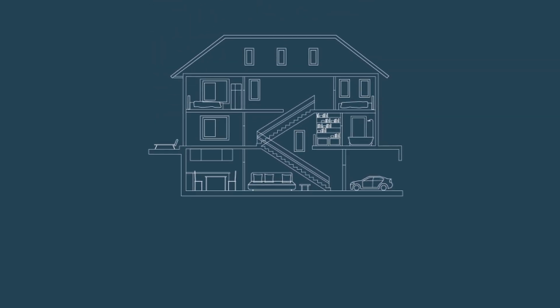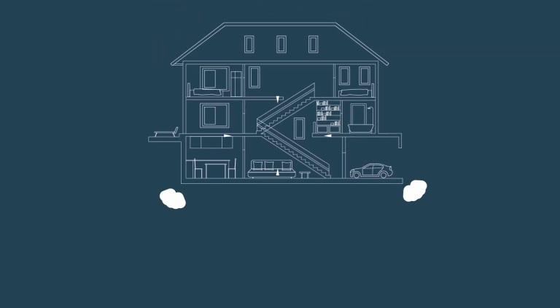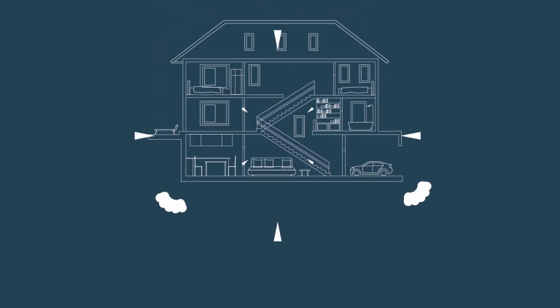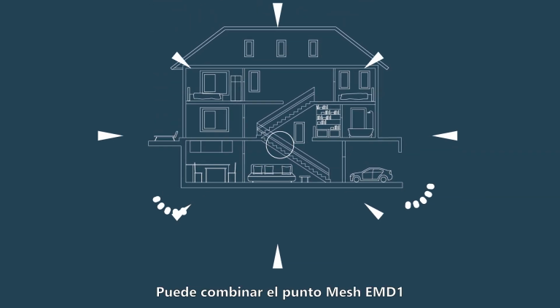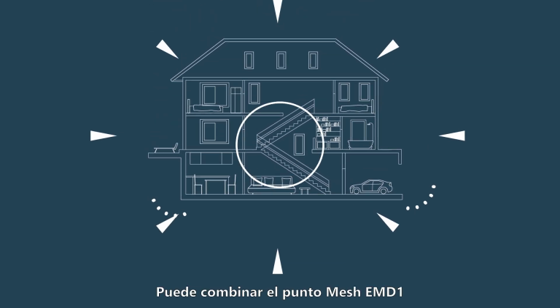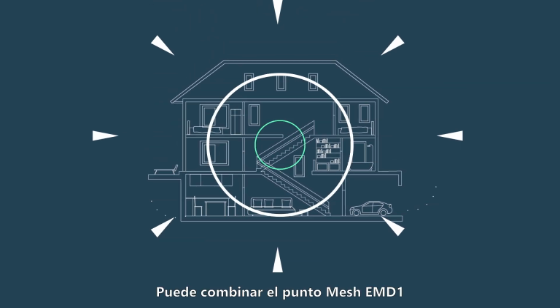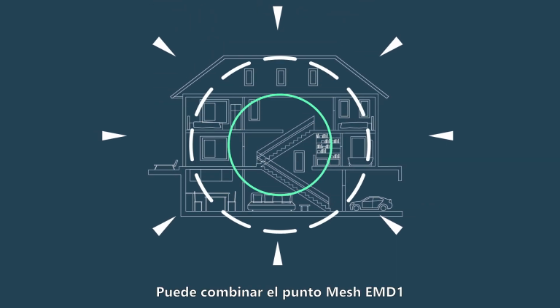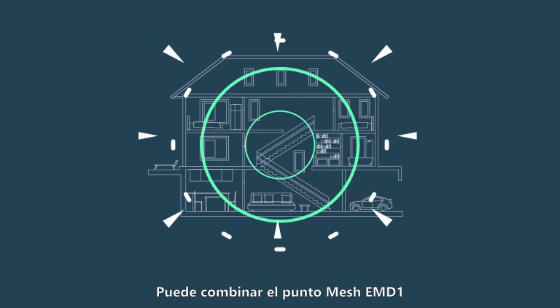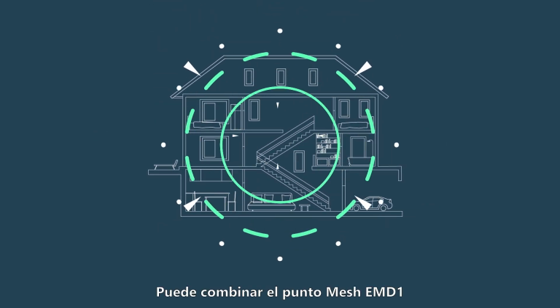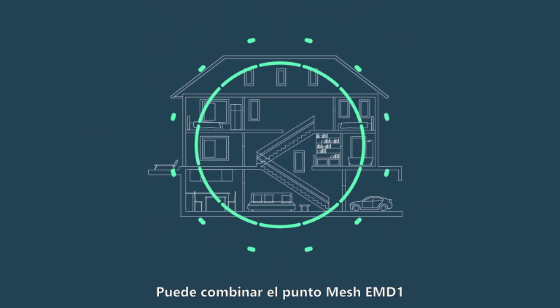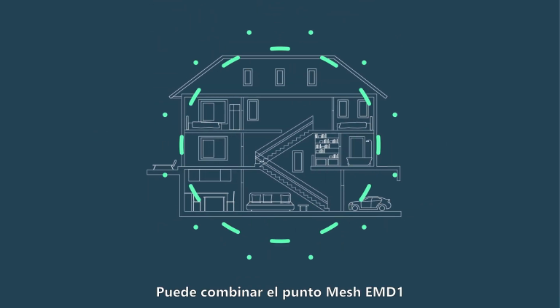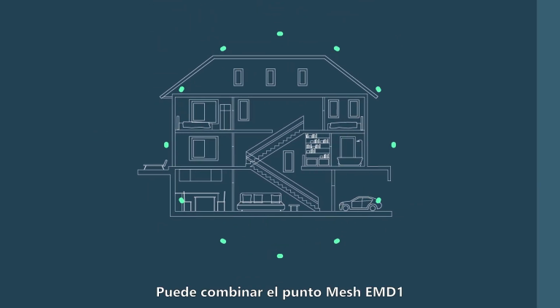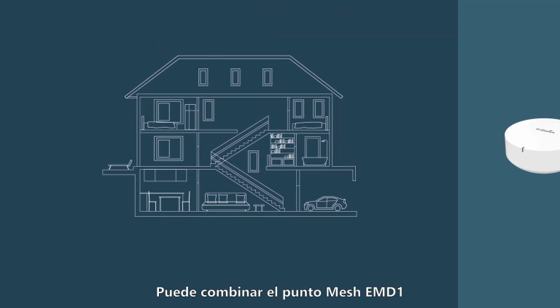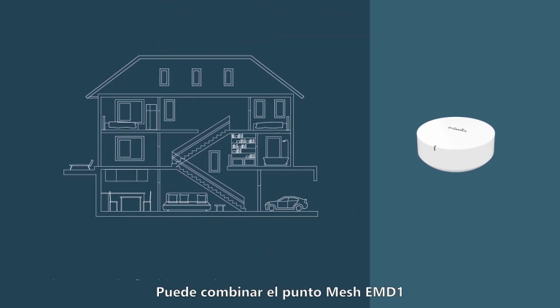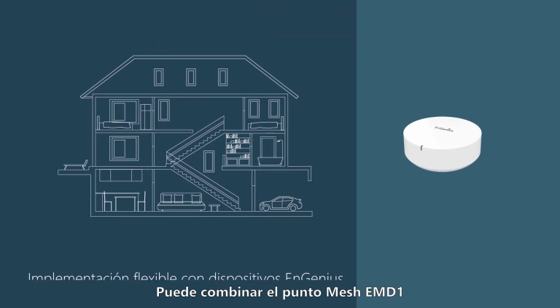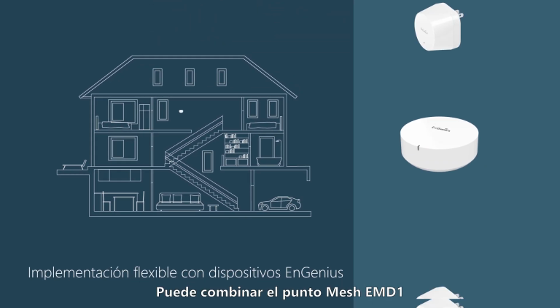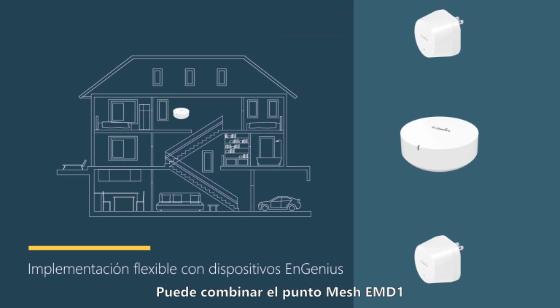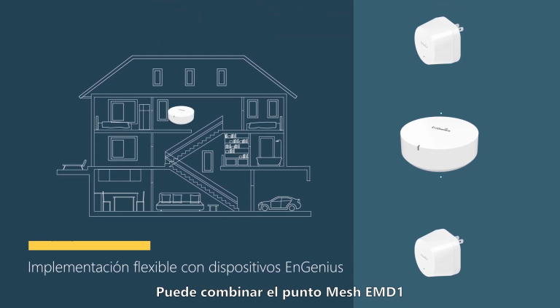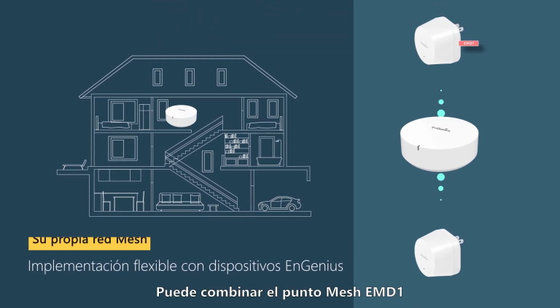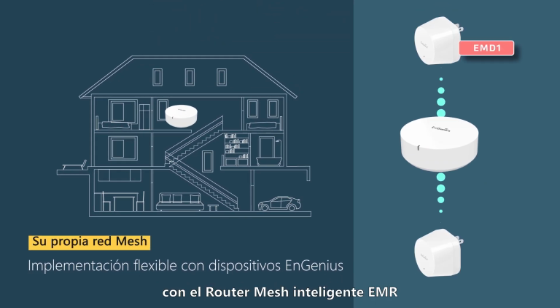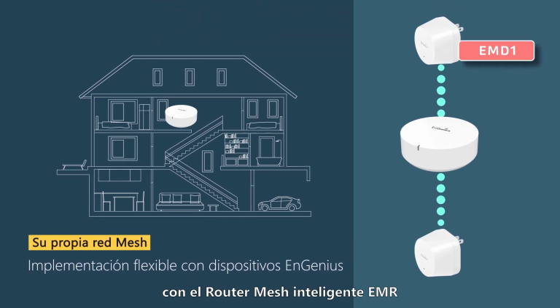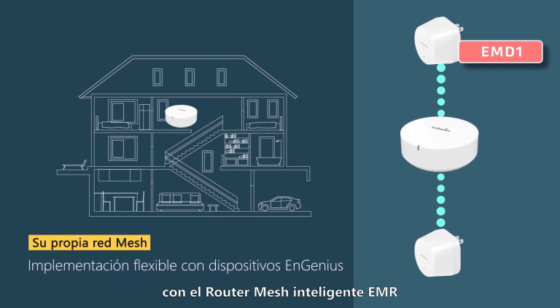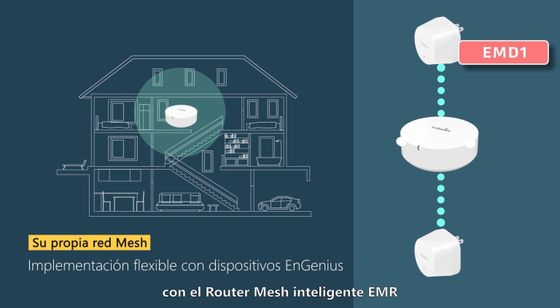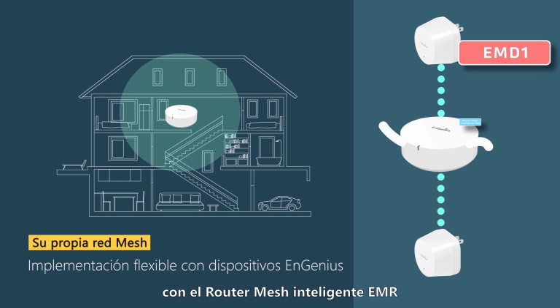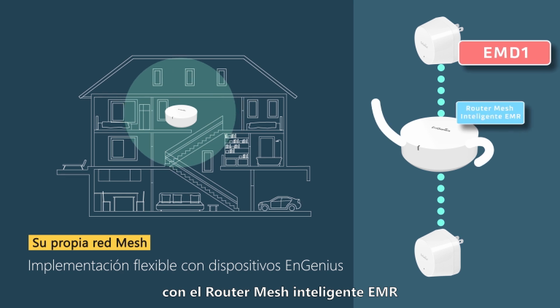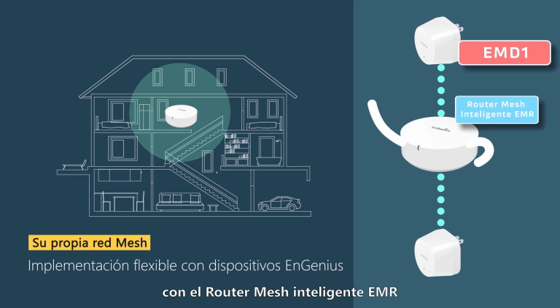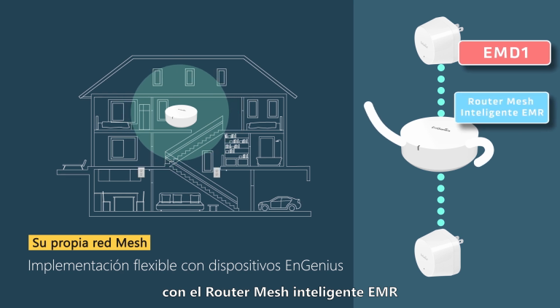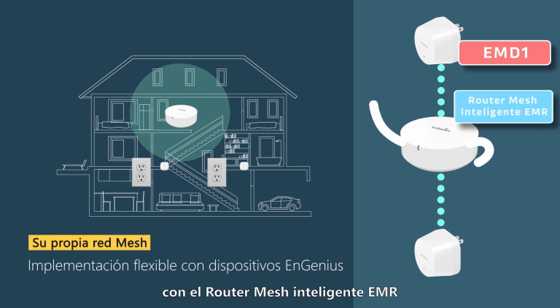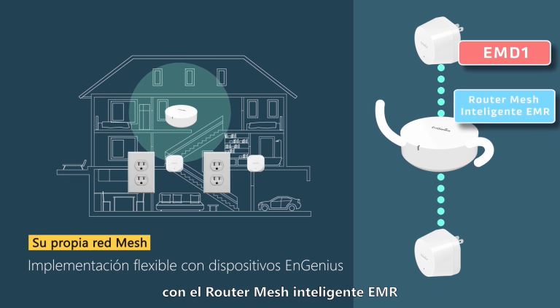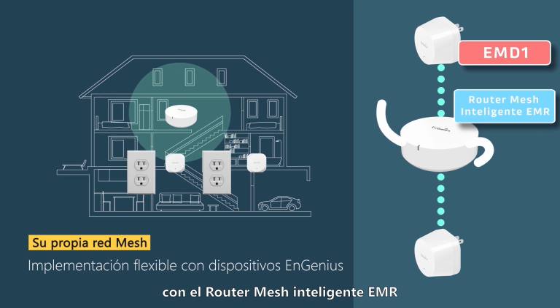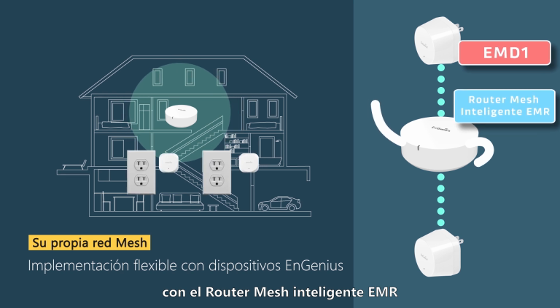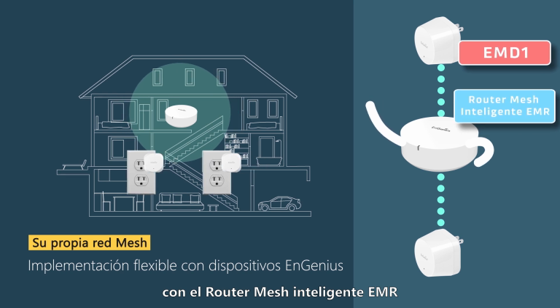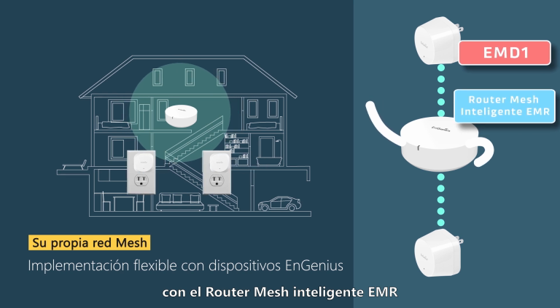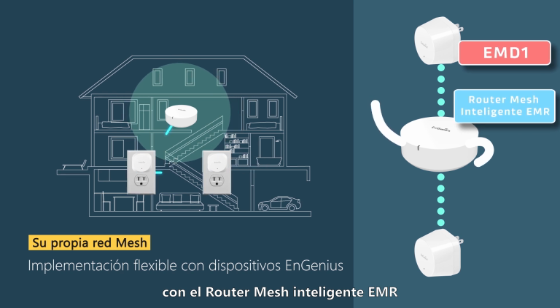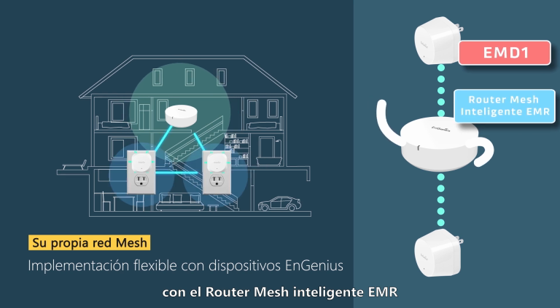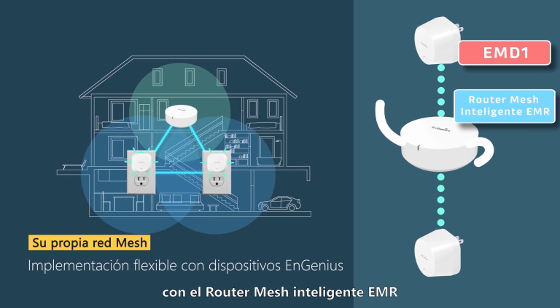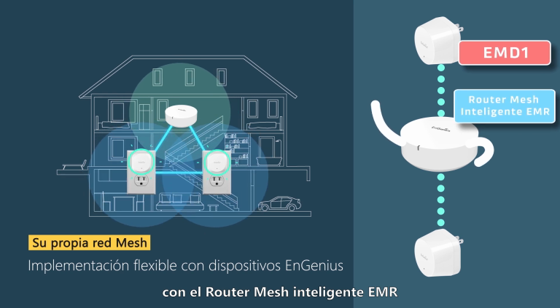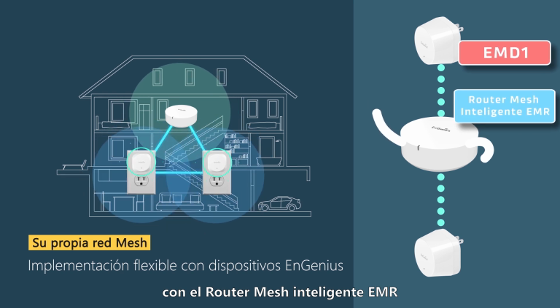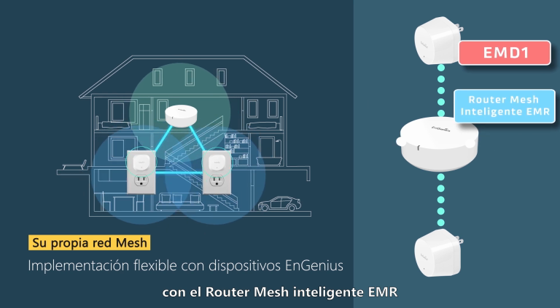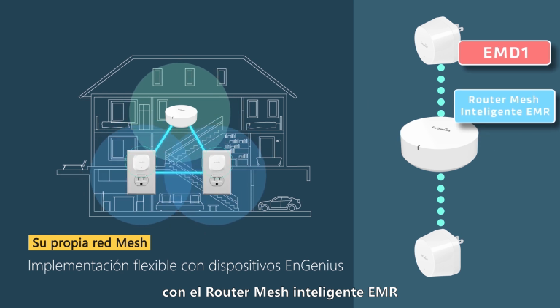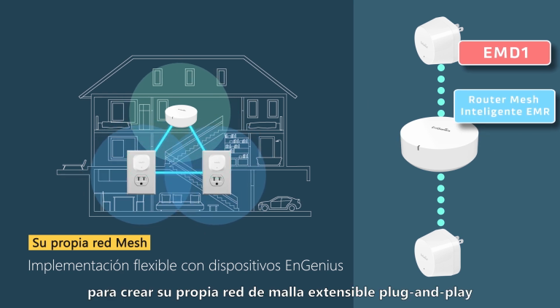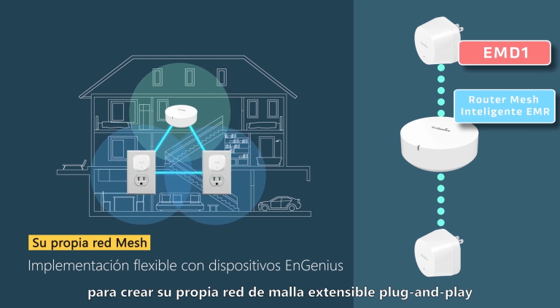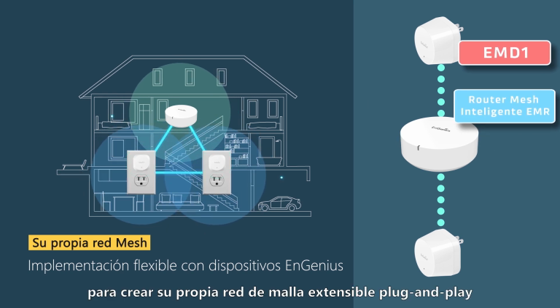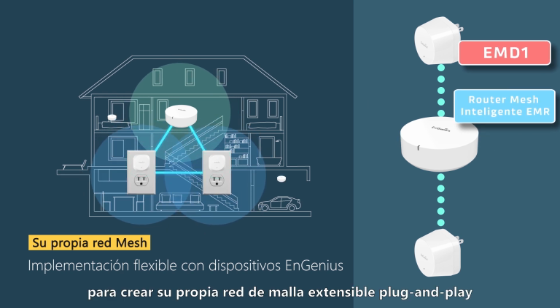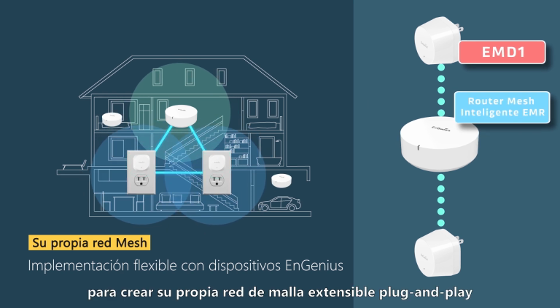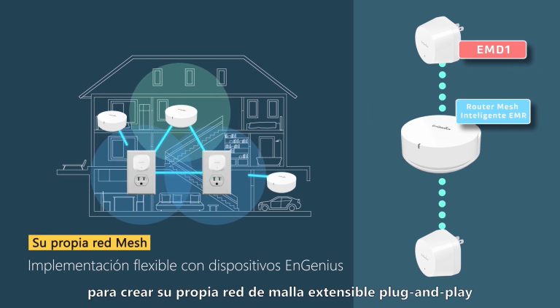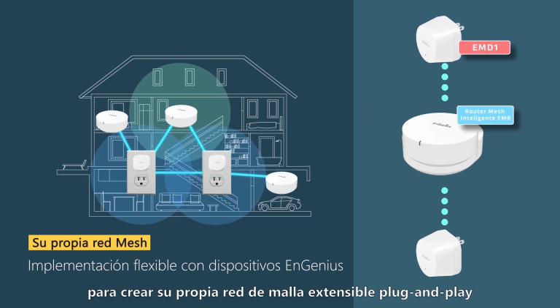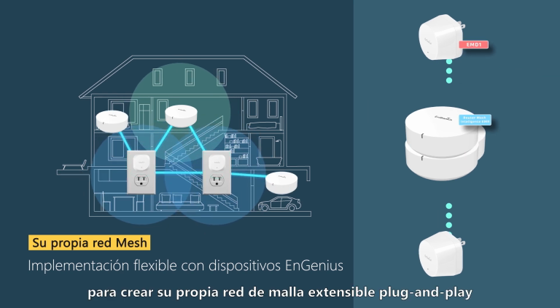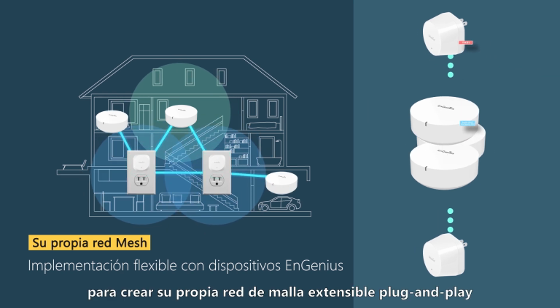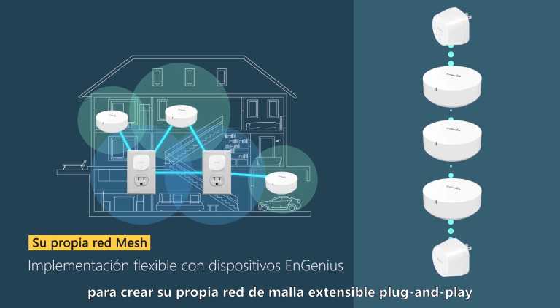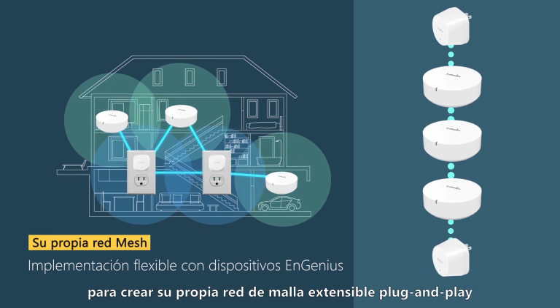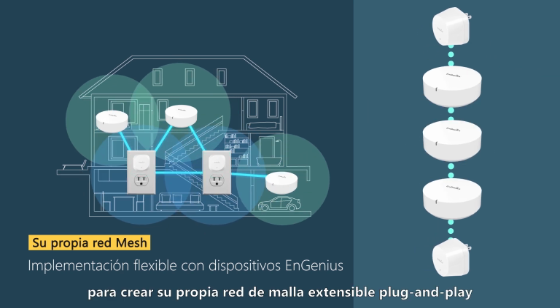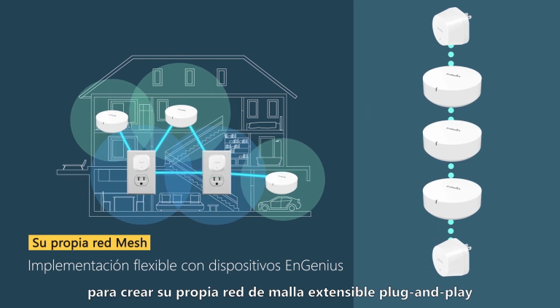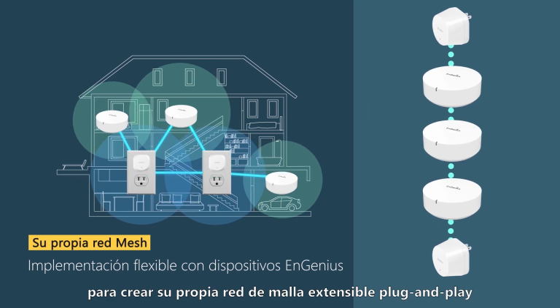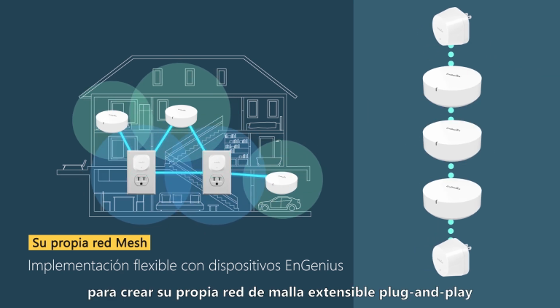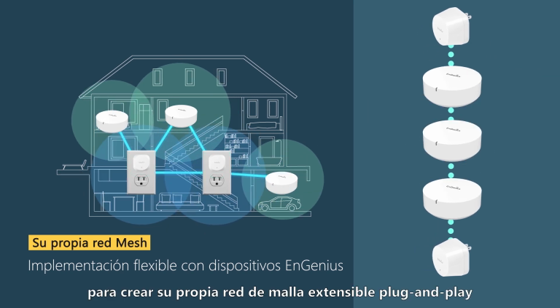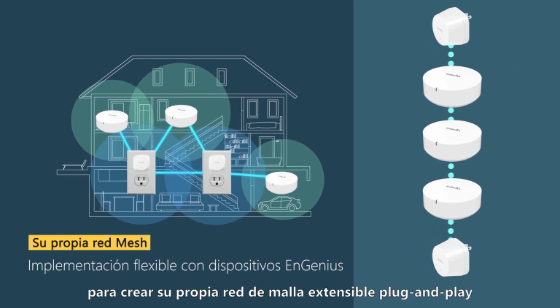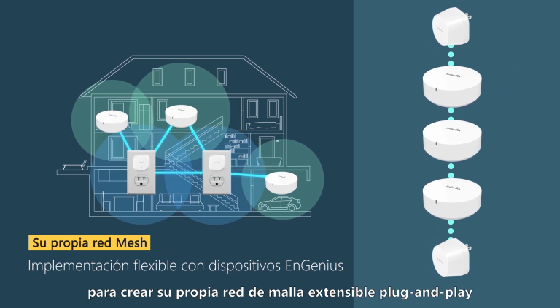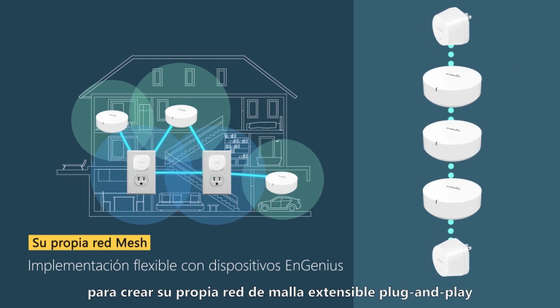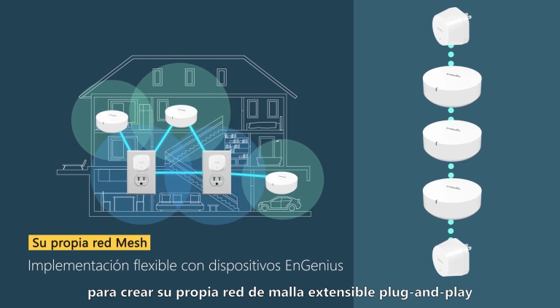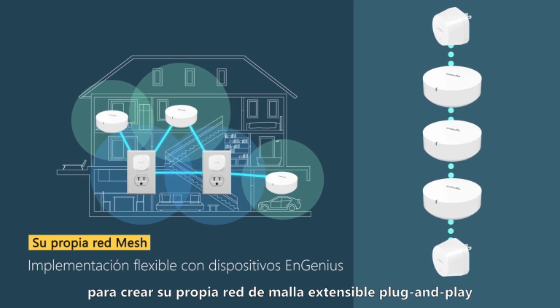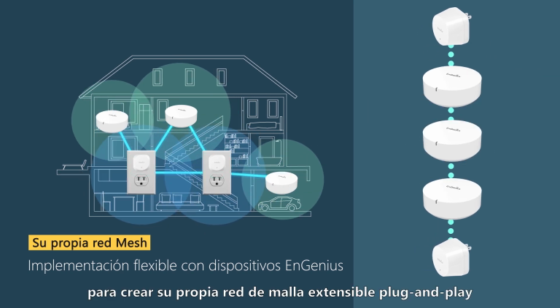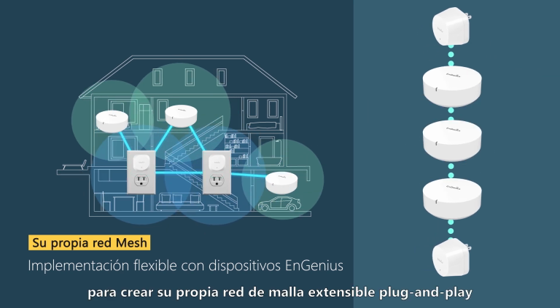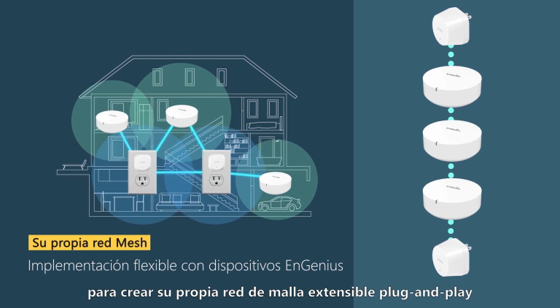And with the EMD1 Mesh Dot, you can combine it with the EMR Smart Mesh Router to create your own plug-and-play extendable mesh network.